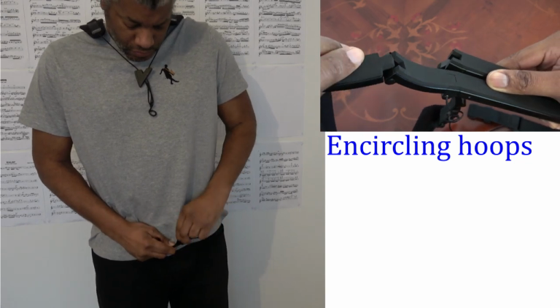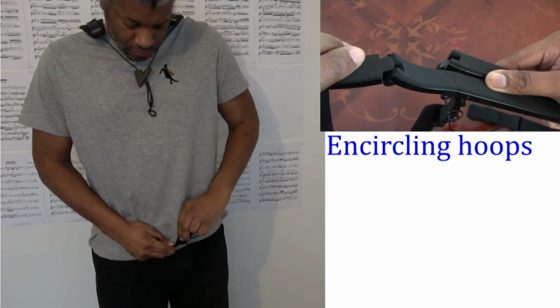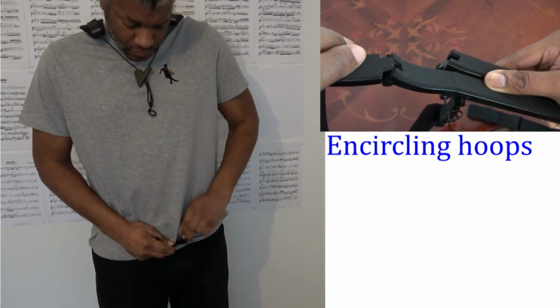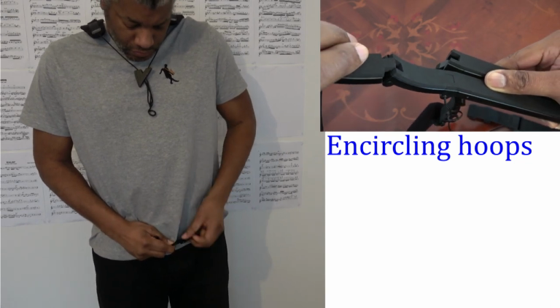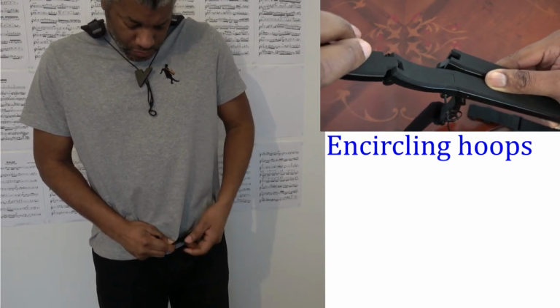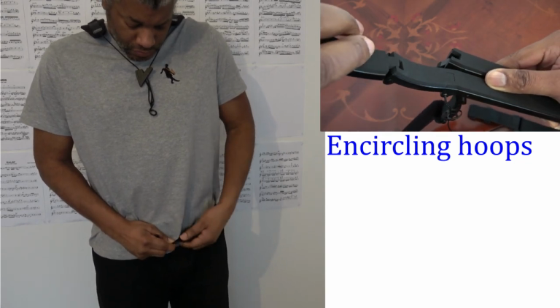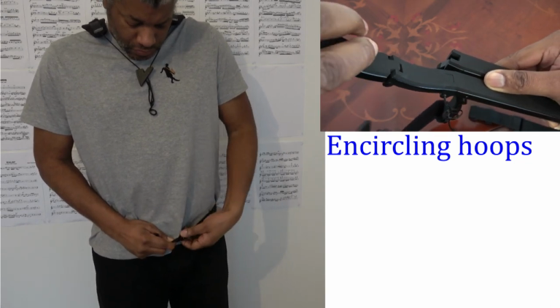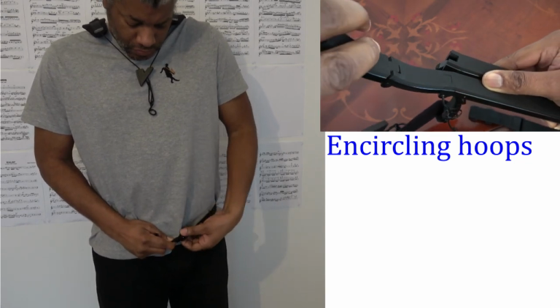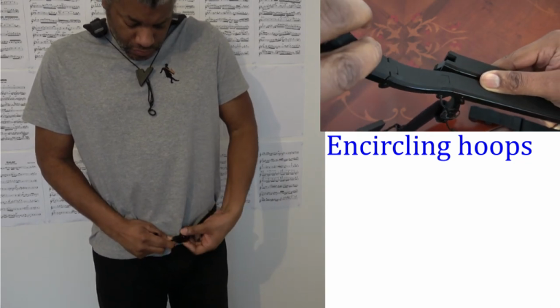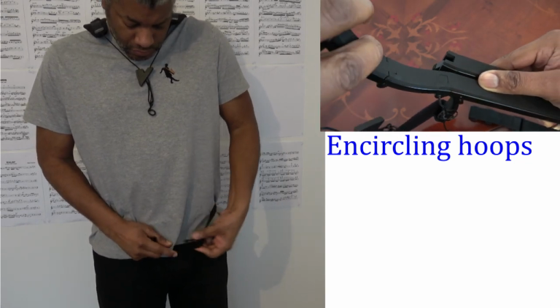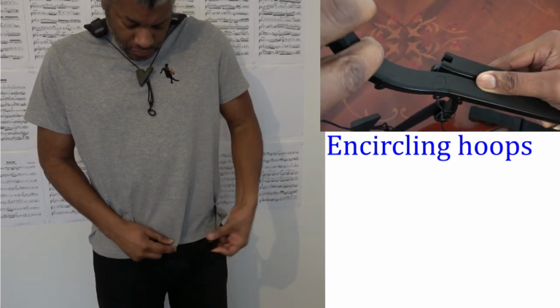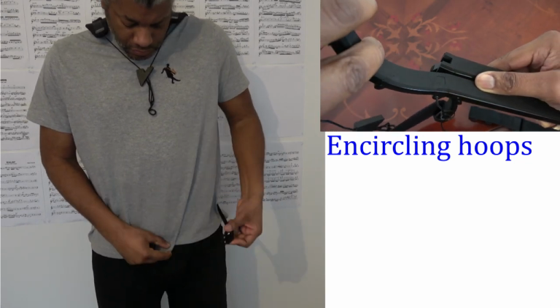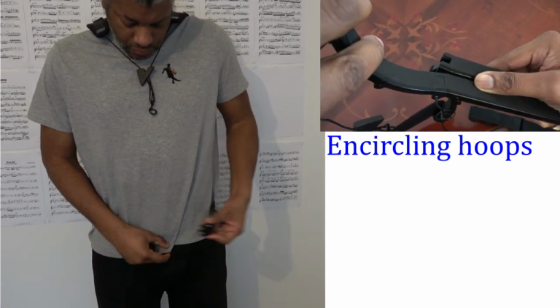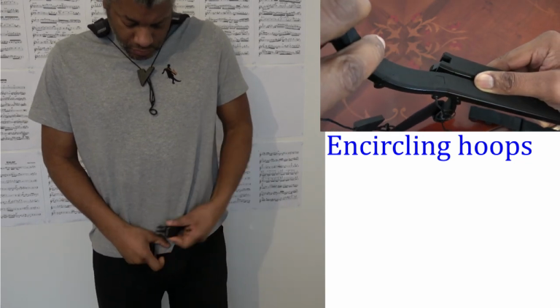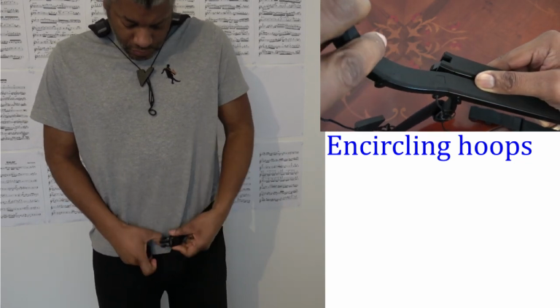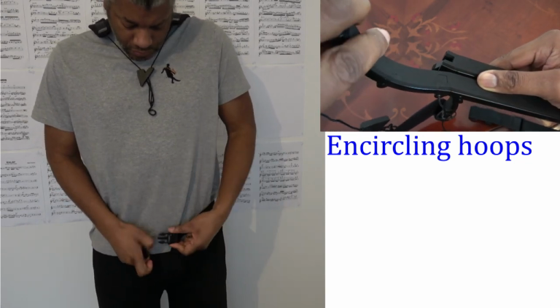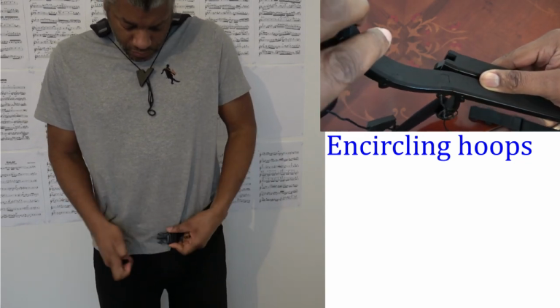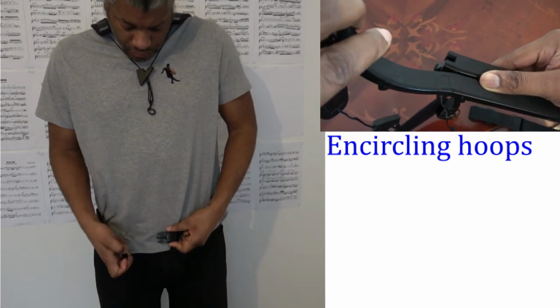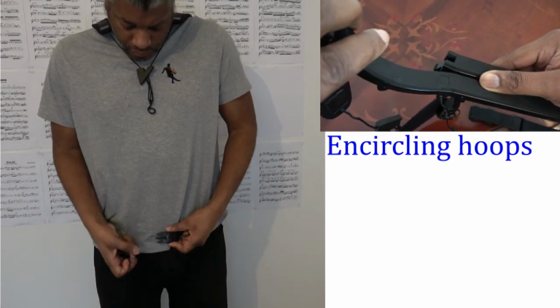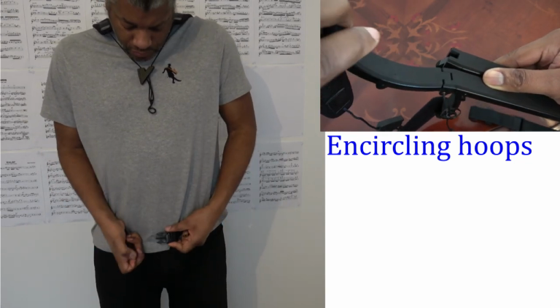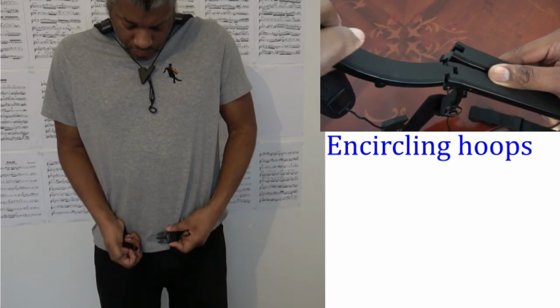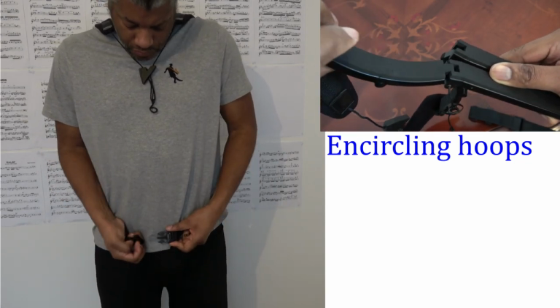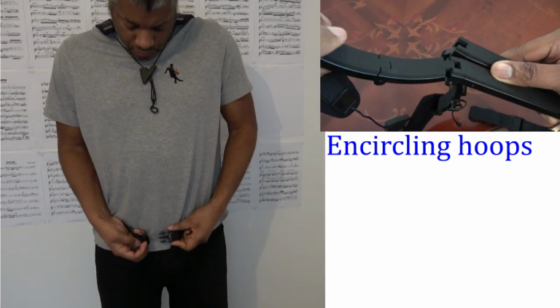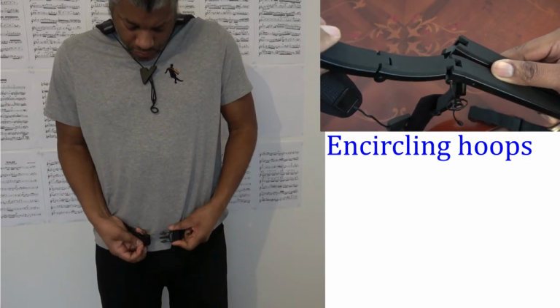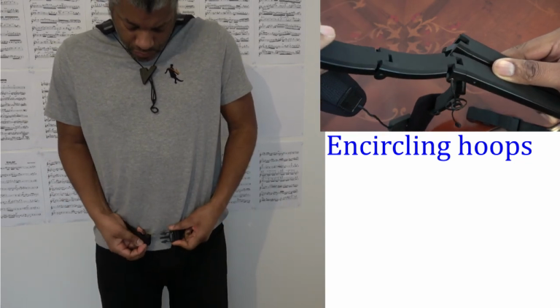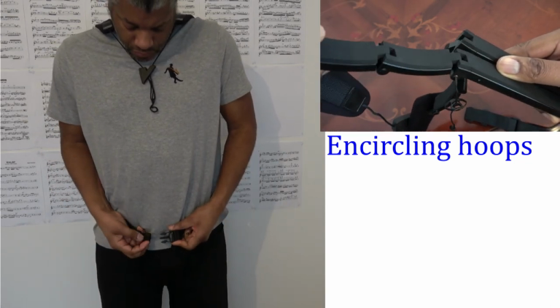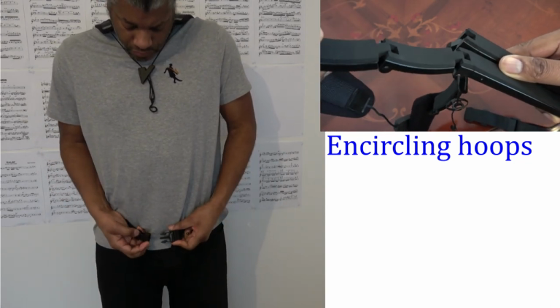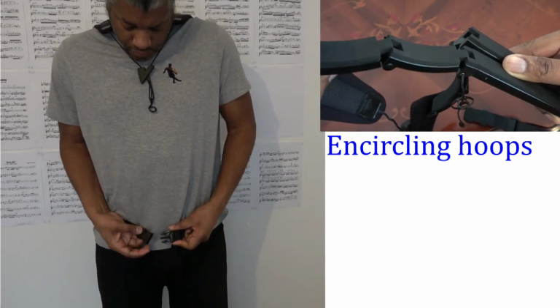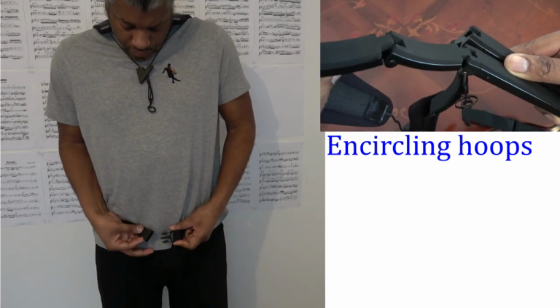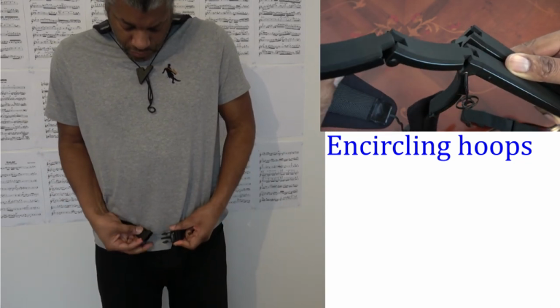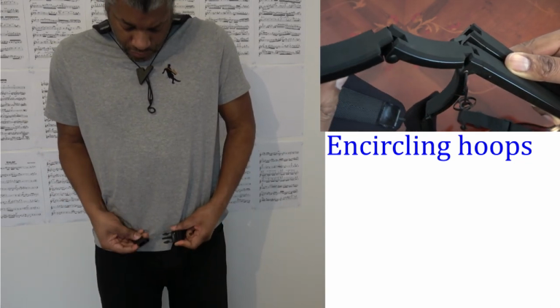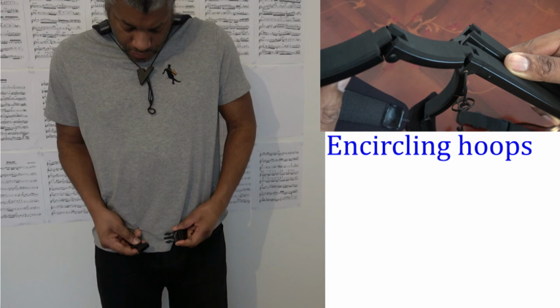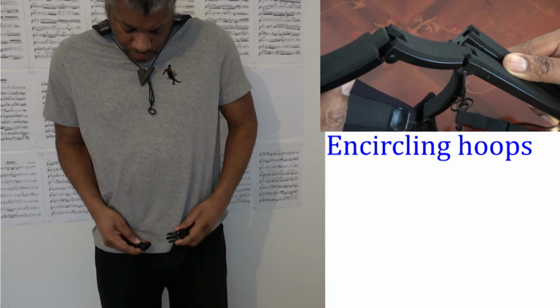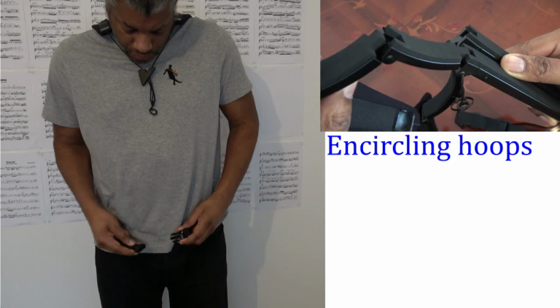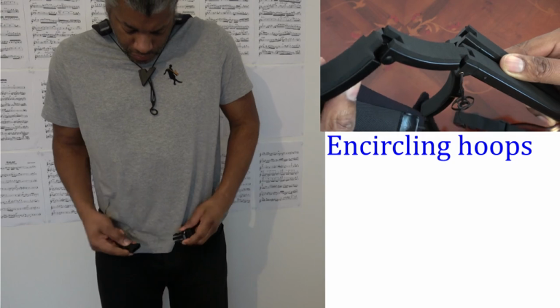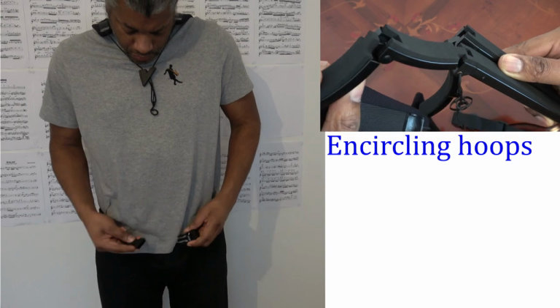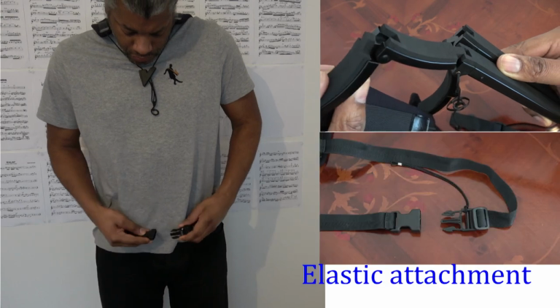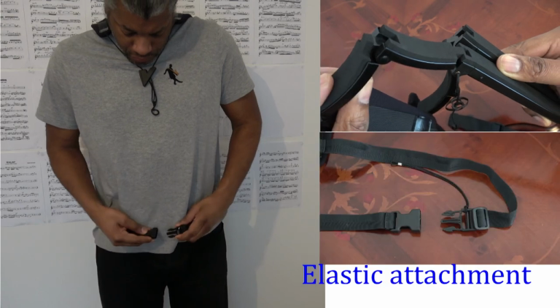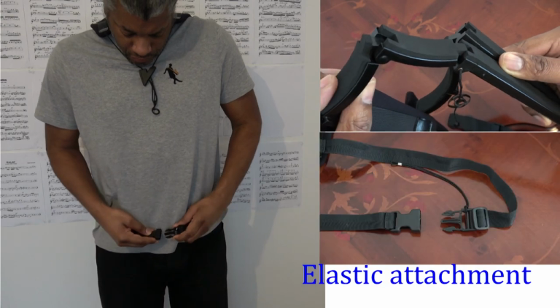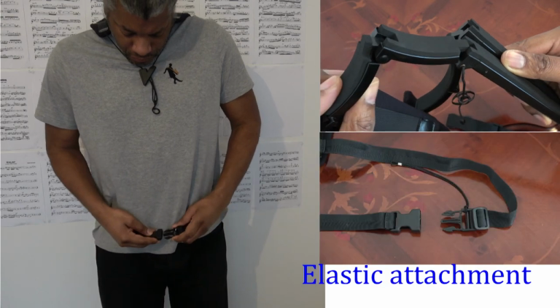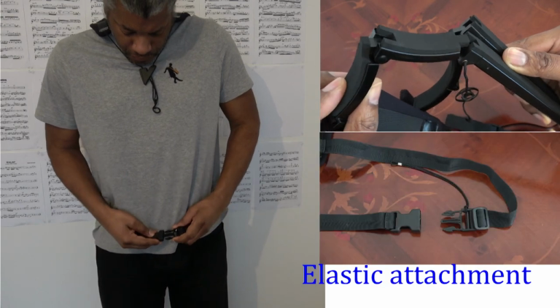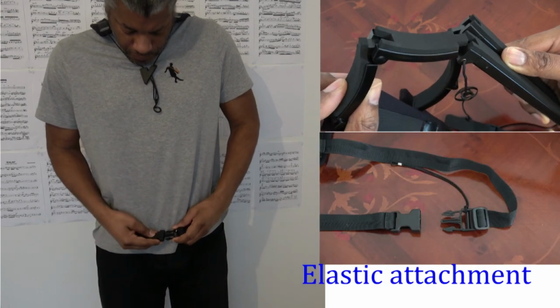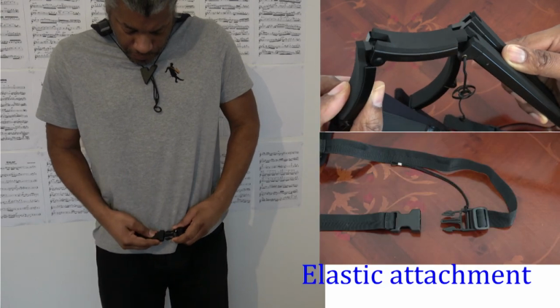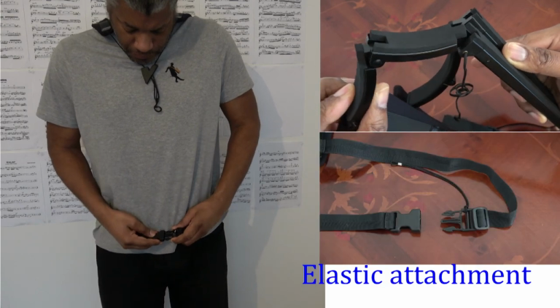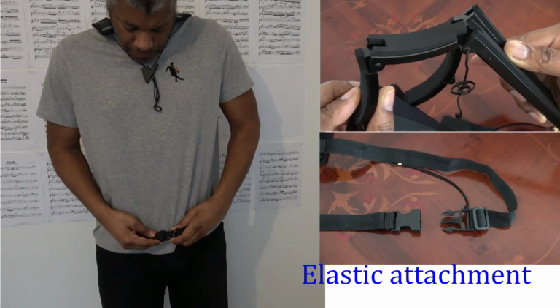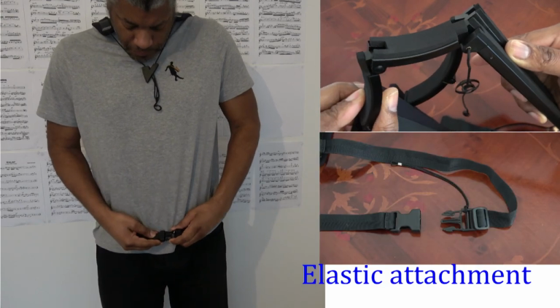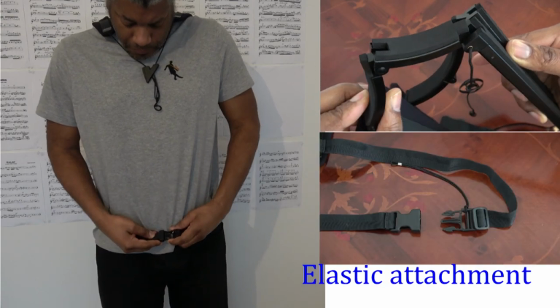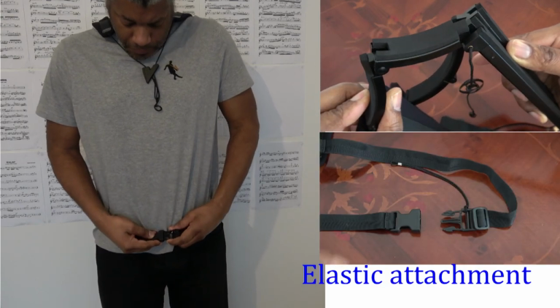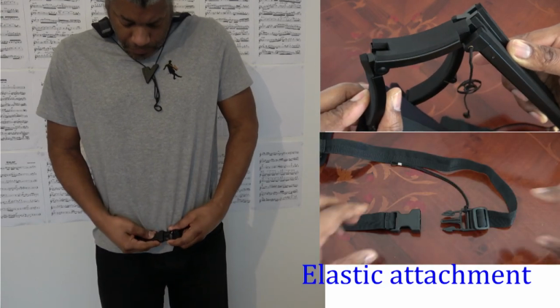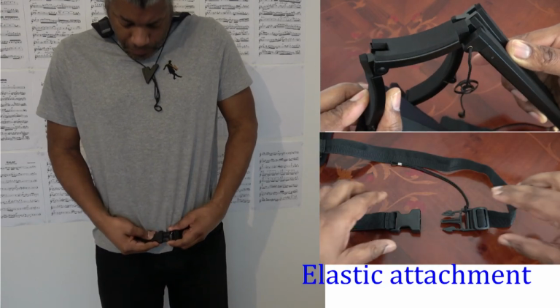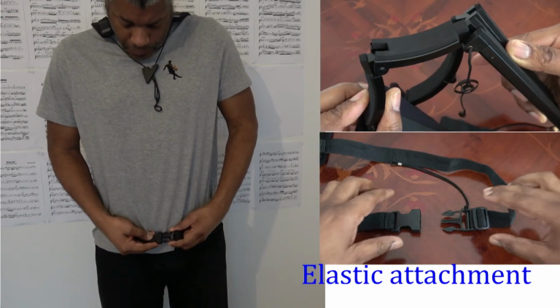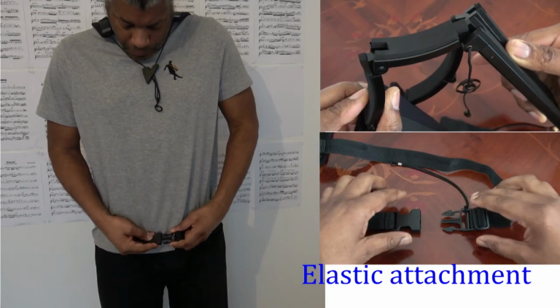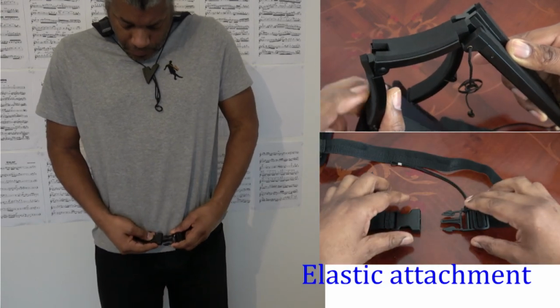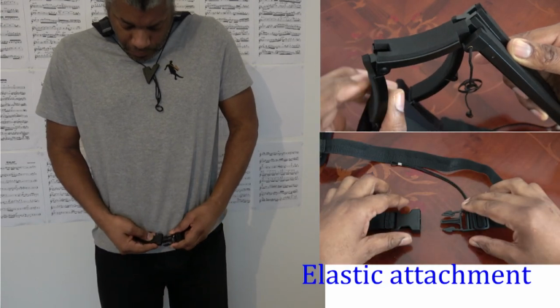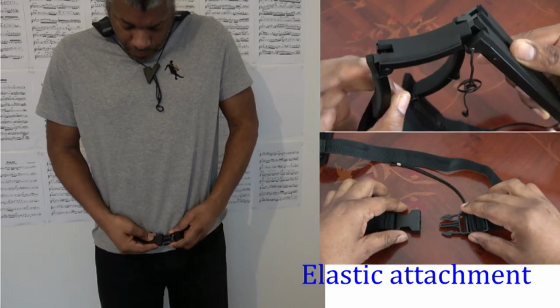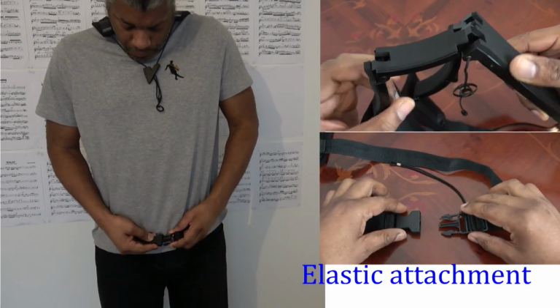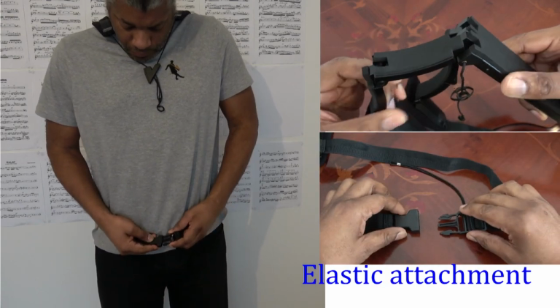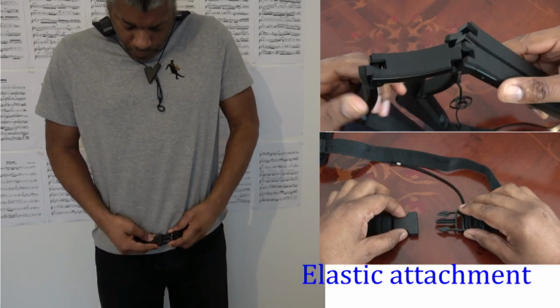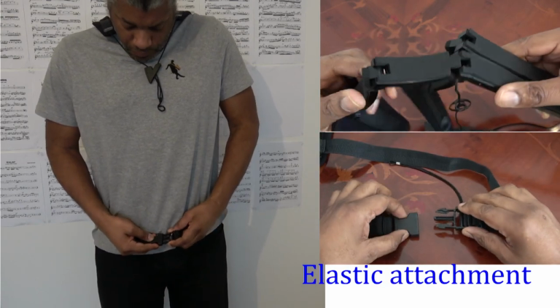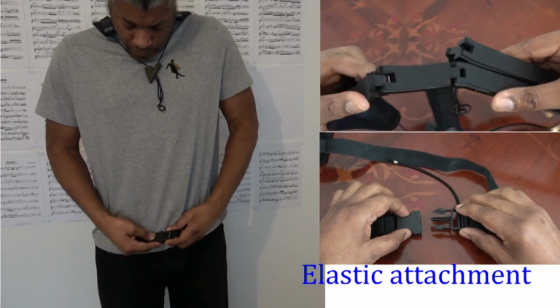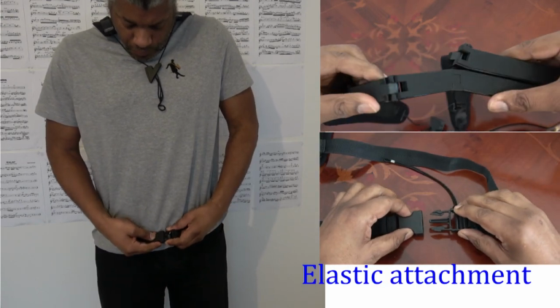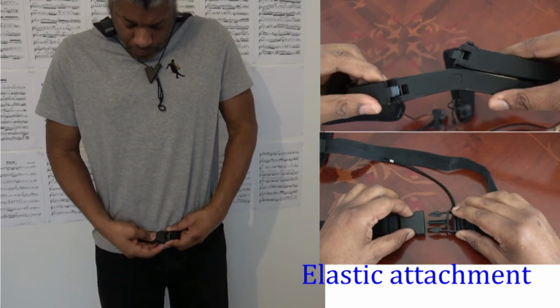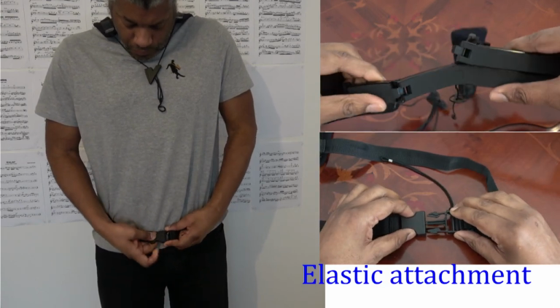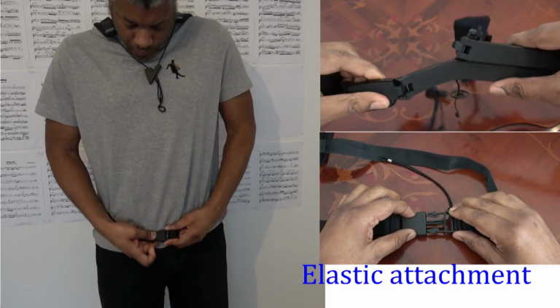The harness I'm using is the standard size and it fits me well. I'm six foot one; however, I did have to fully extend the waist strap and use one of the extensions.